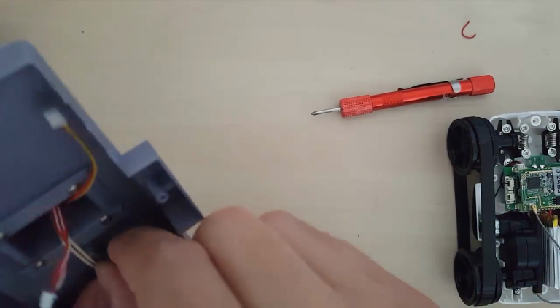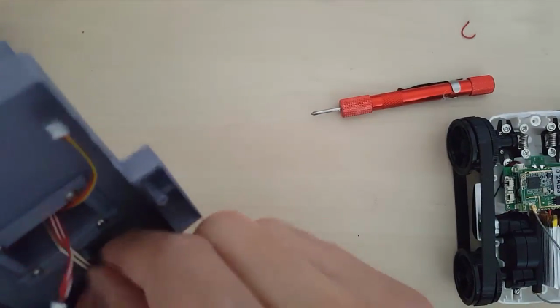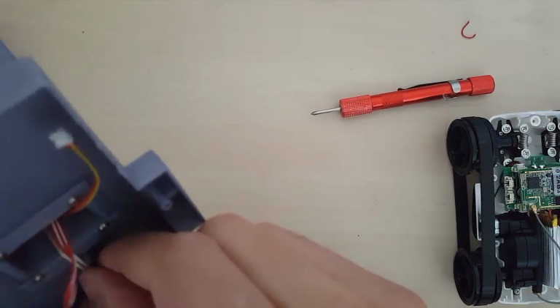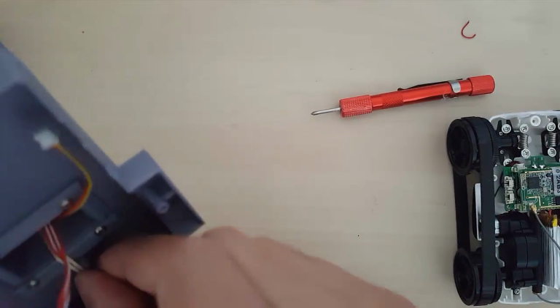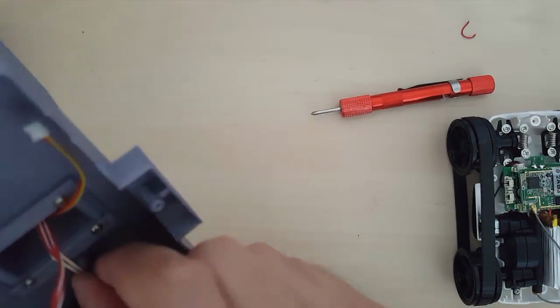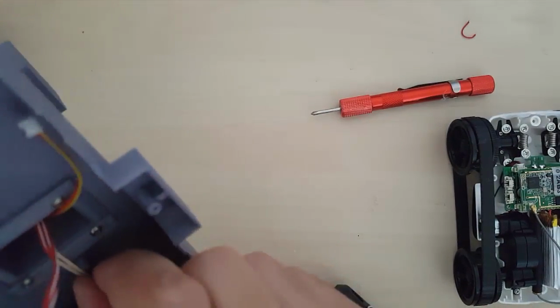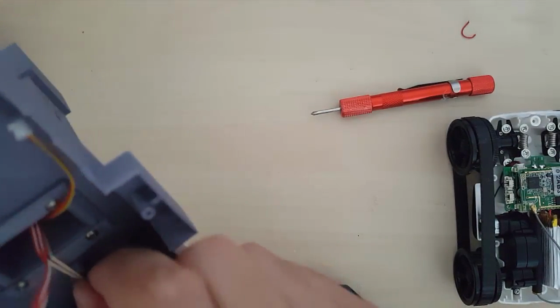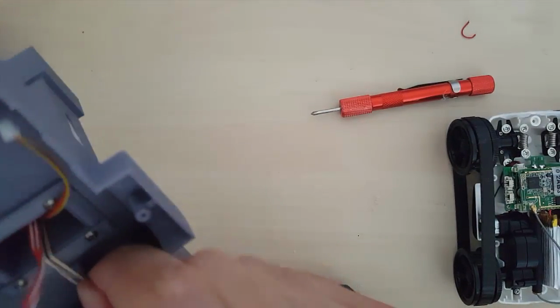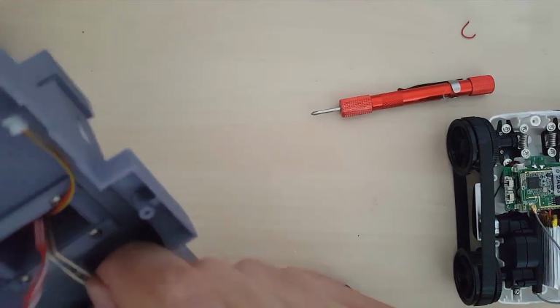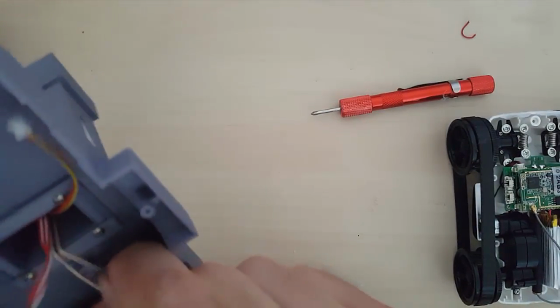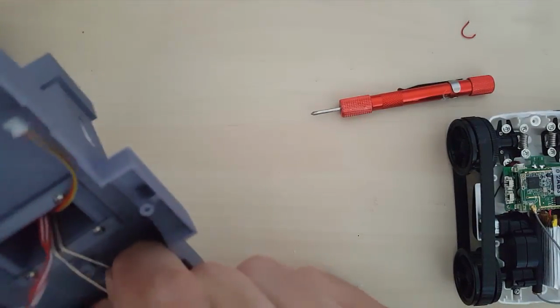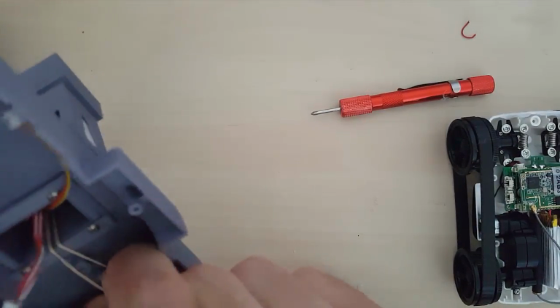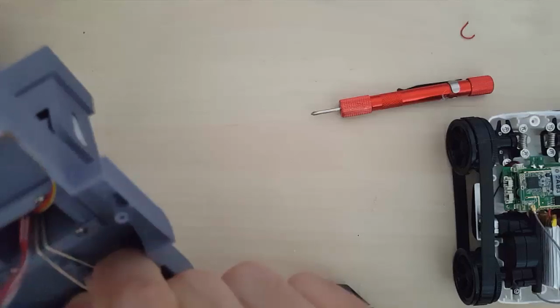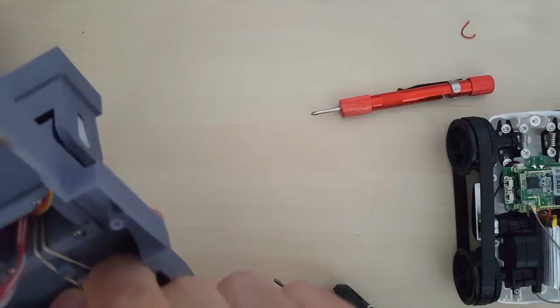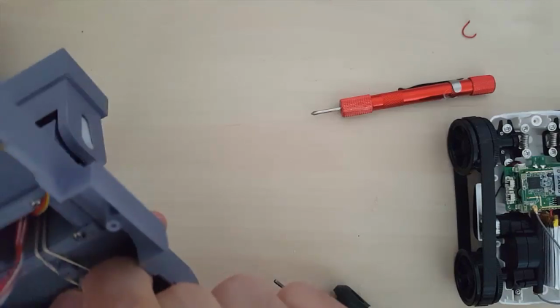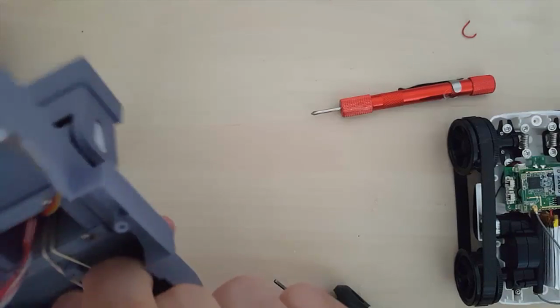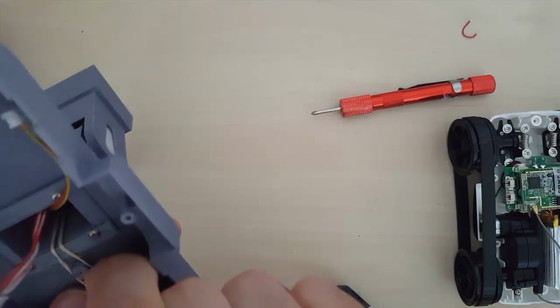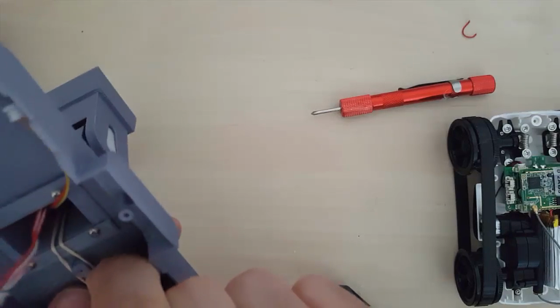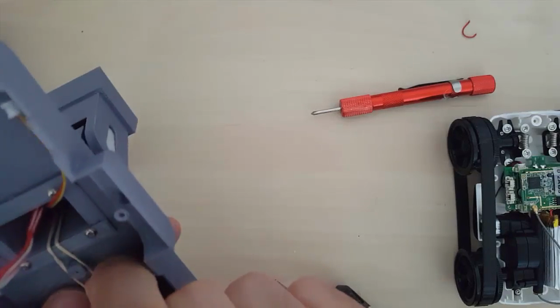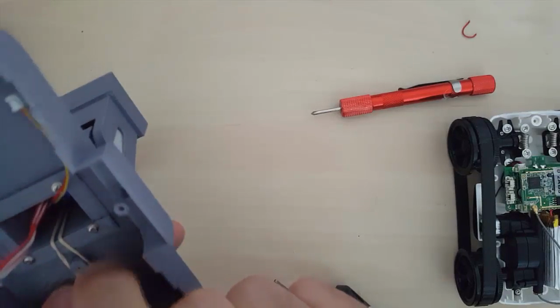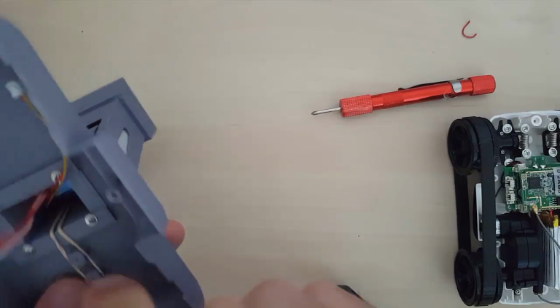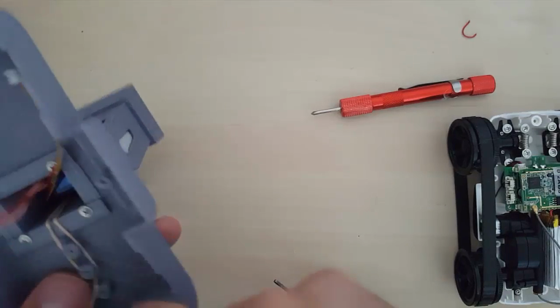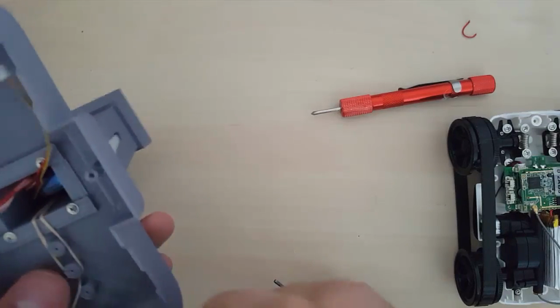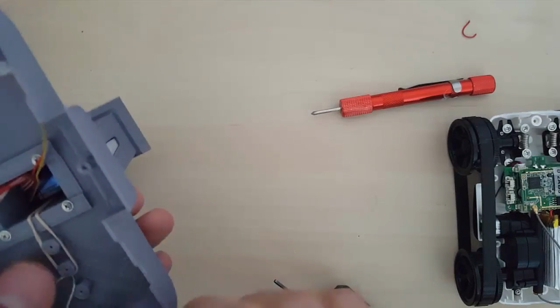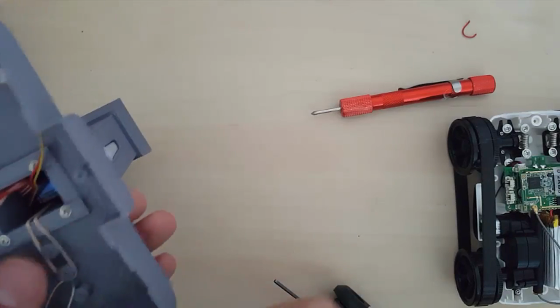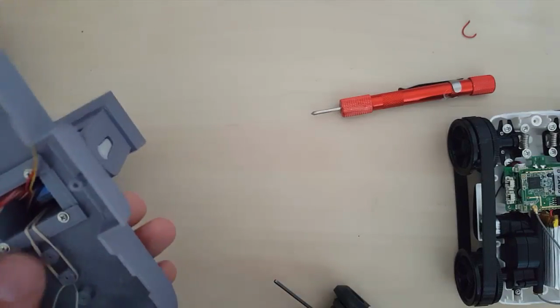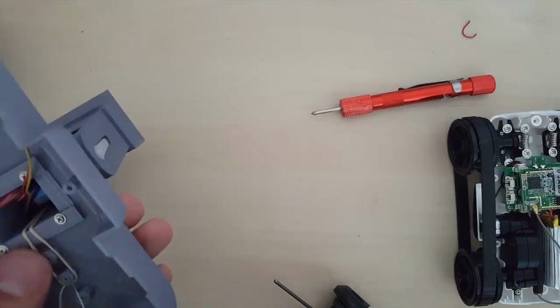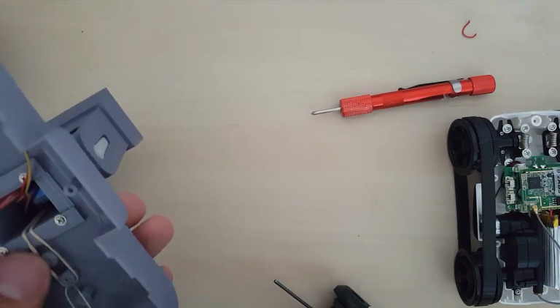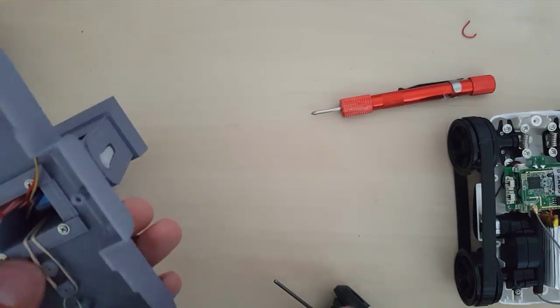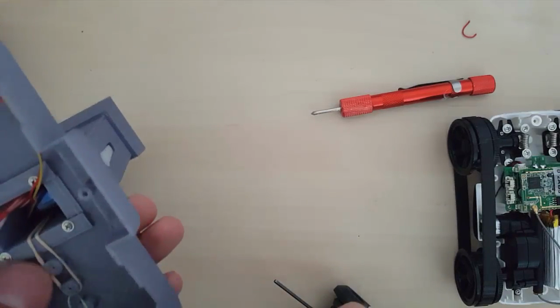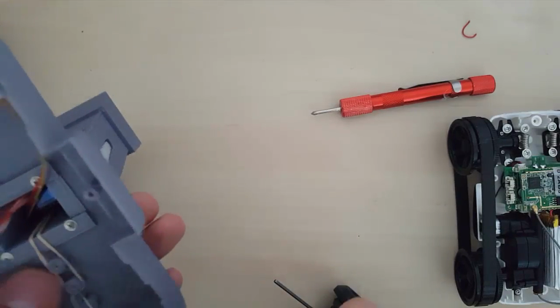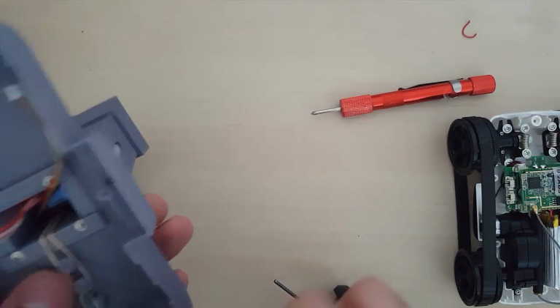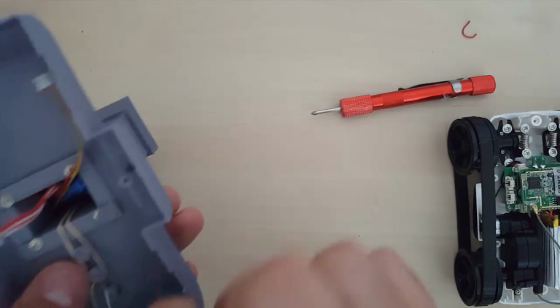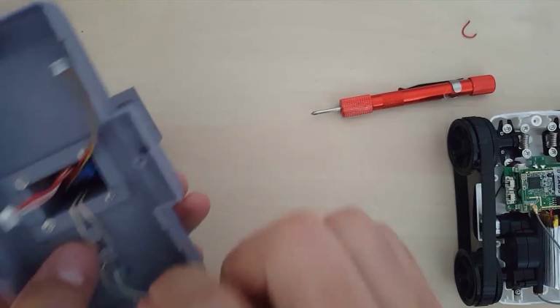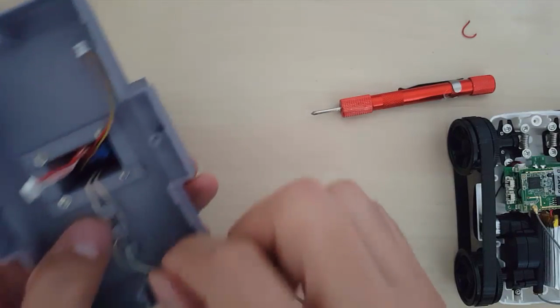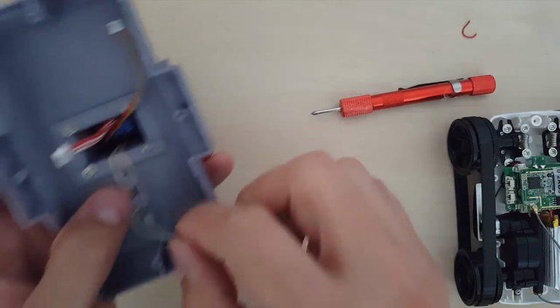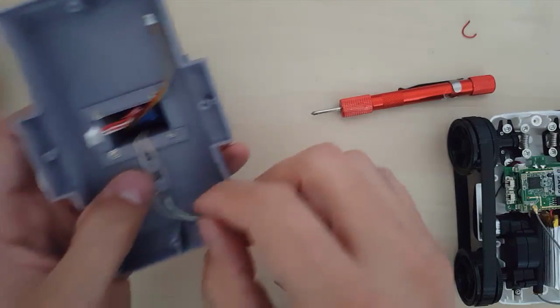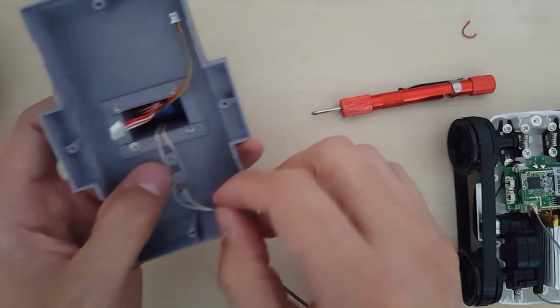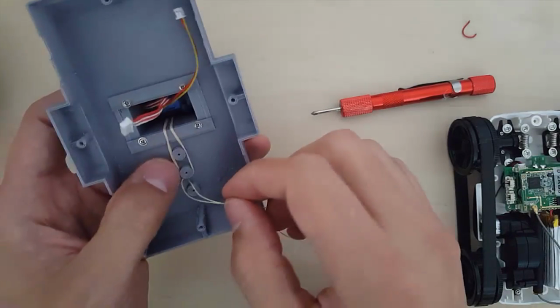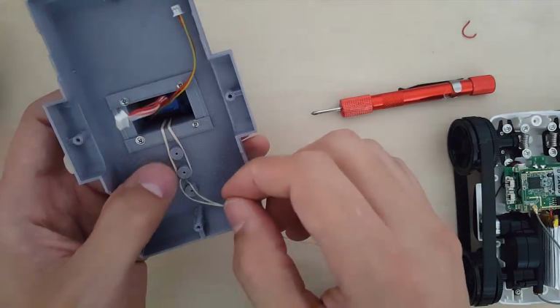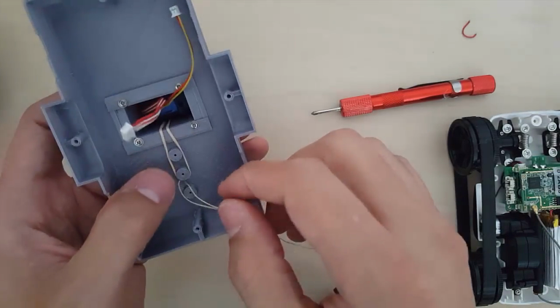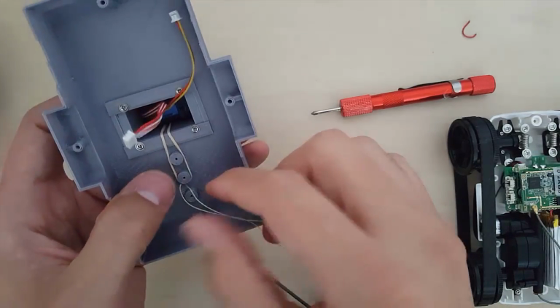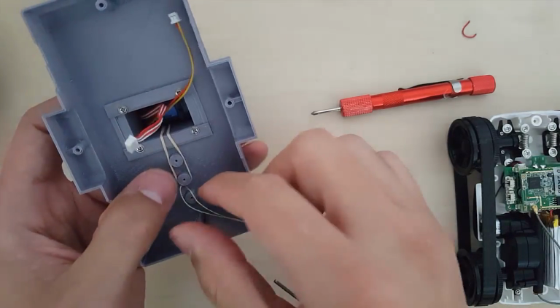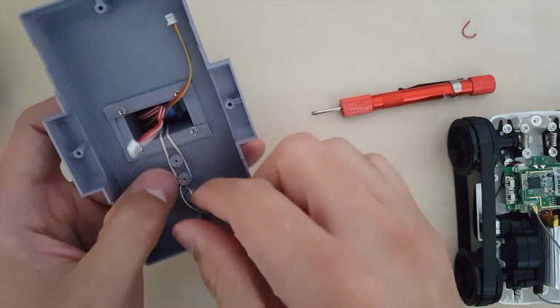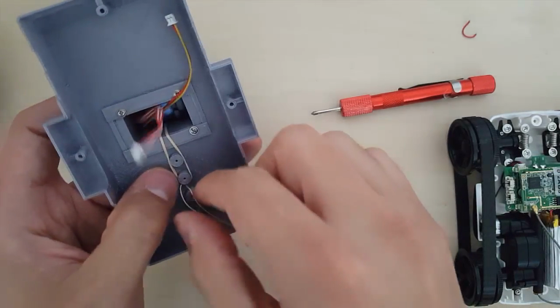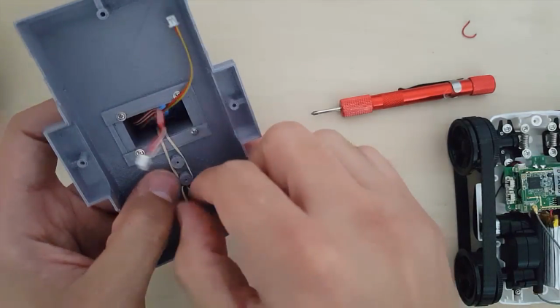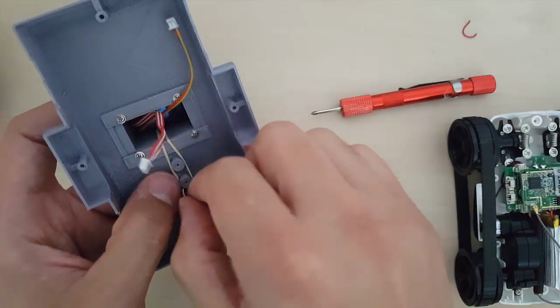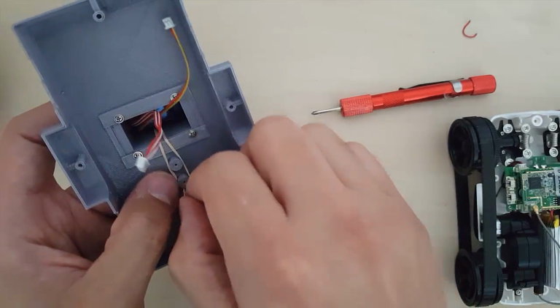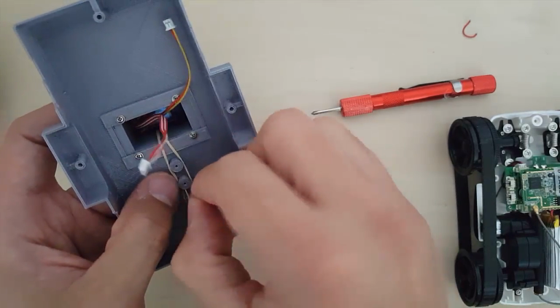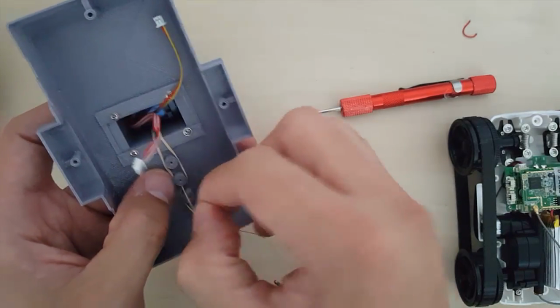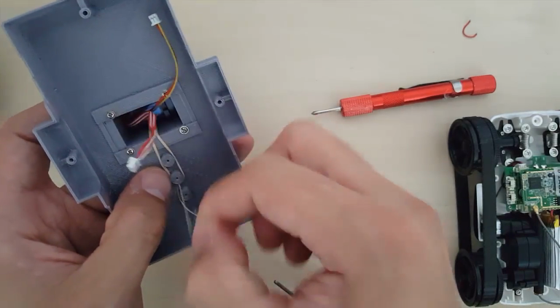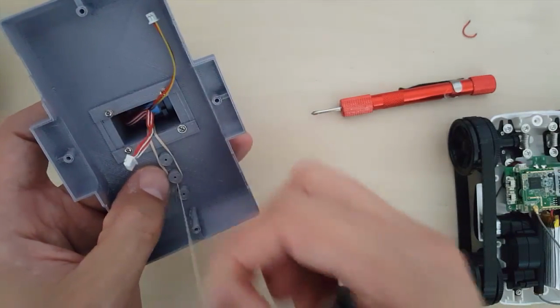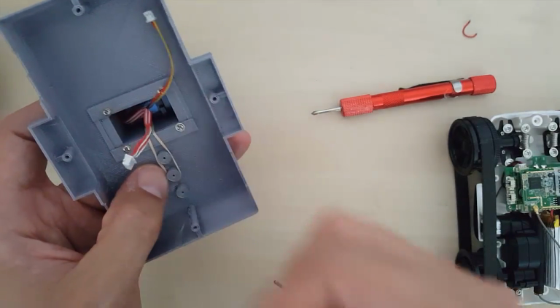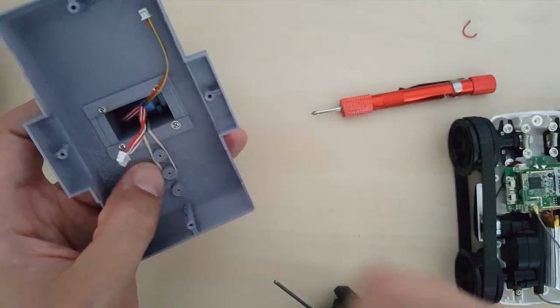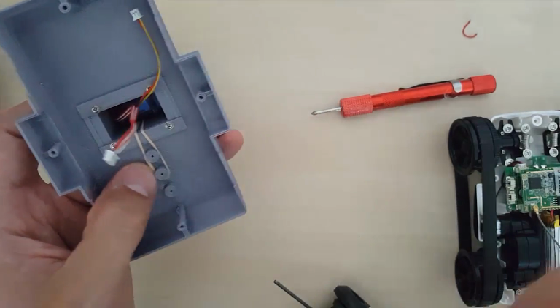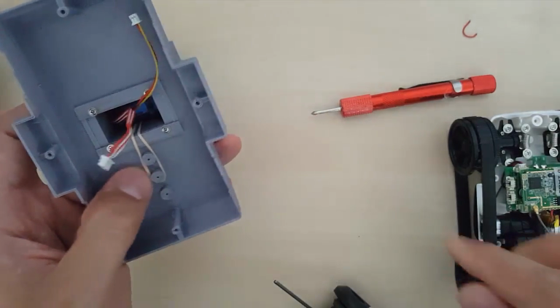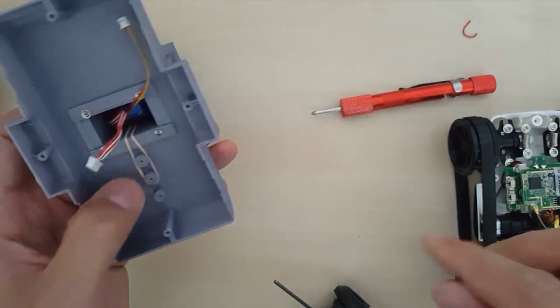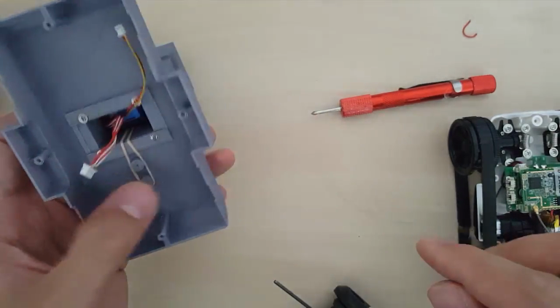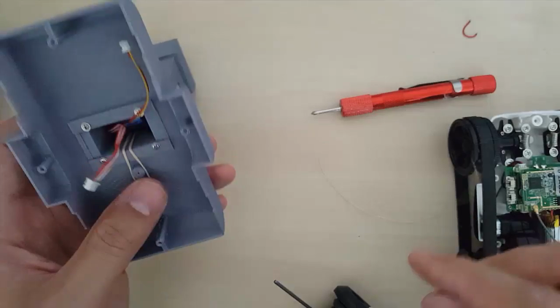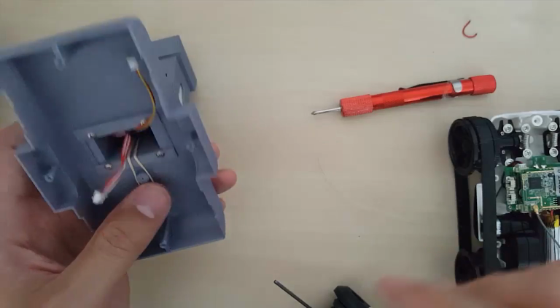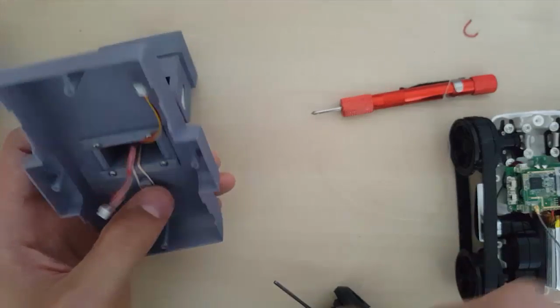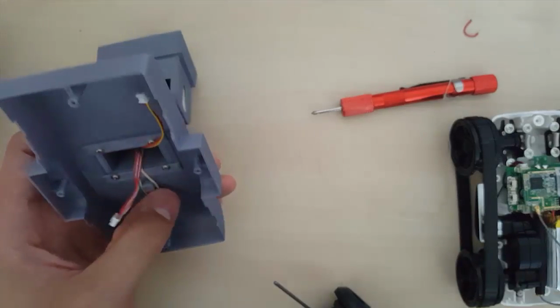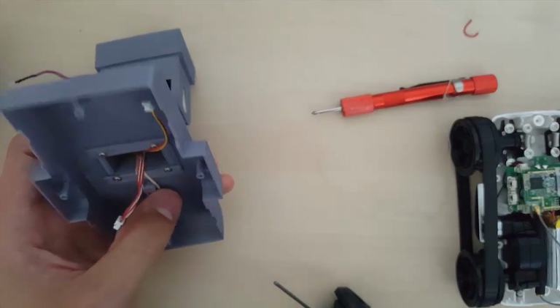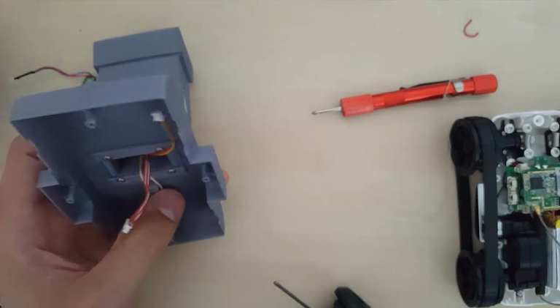Then connect the rubber band through the neck. Using a piece of string, pass the rubber band through the body and attach it to the base. That will work as a counterweight for the head.